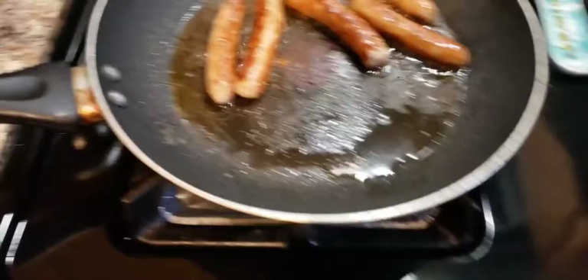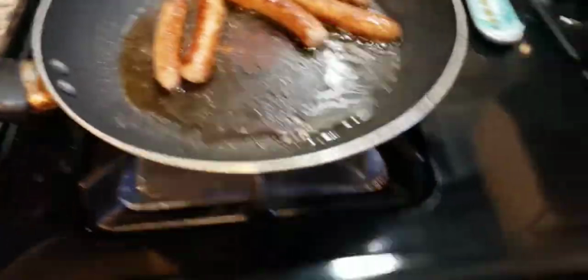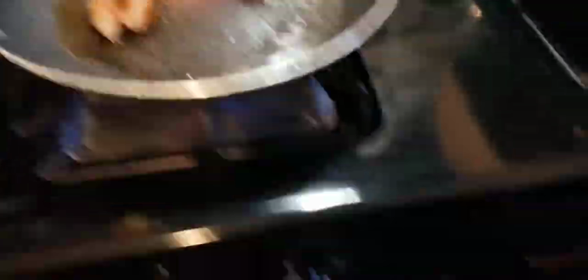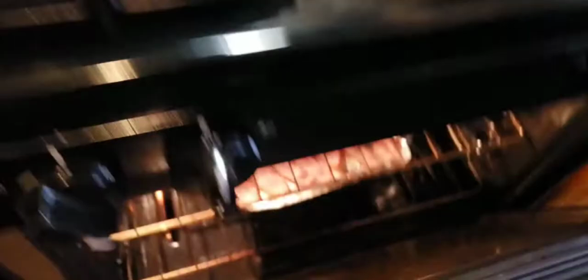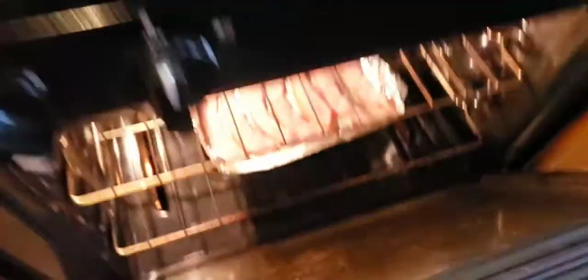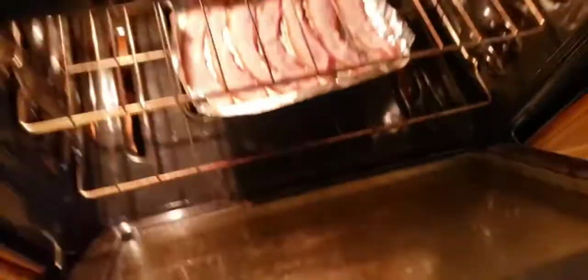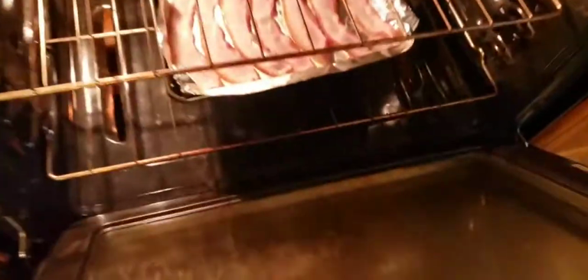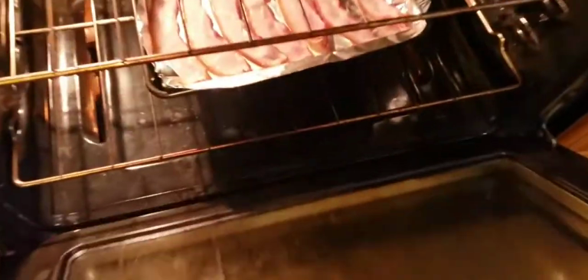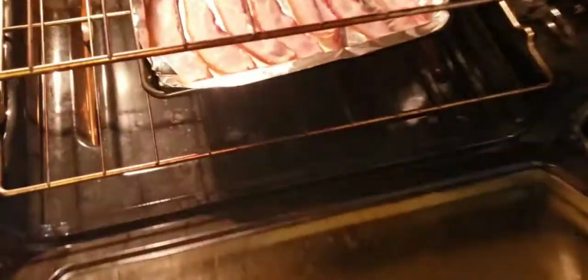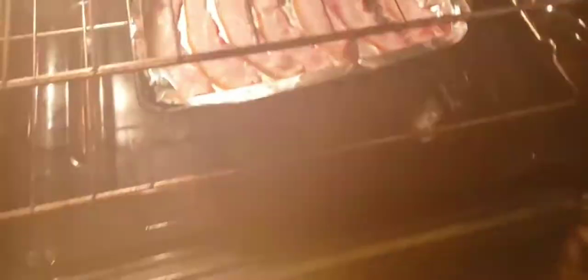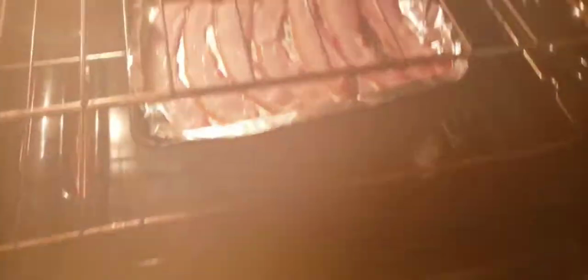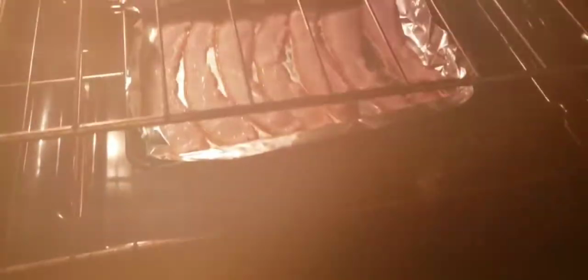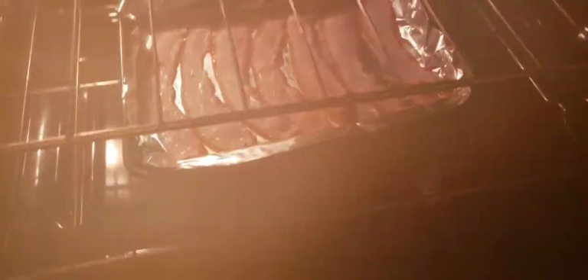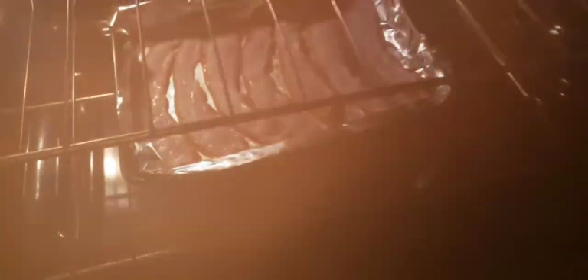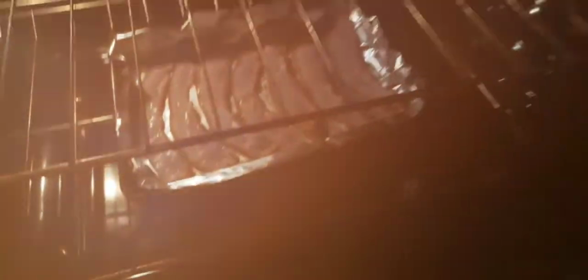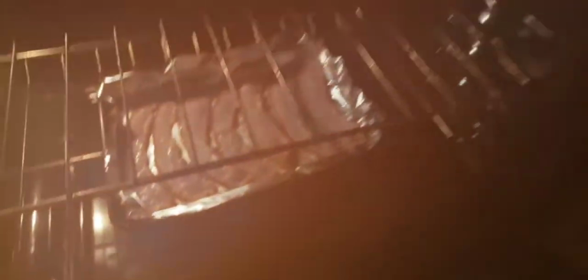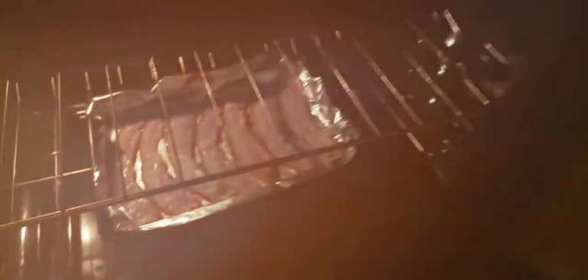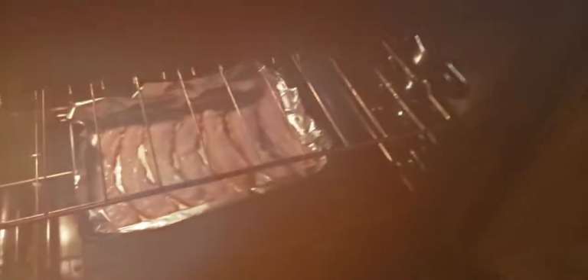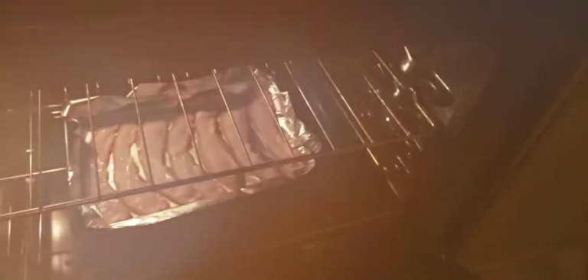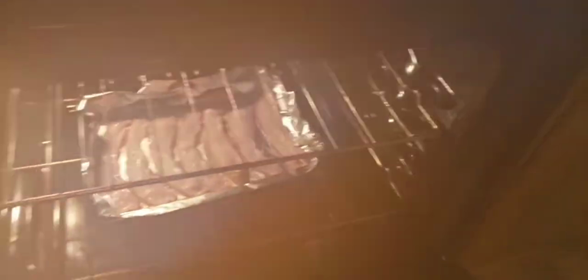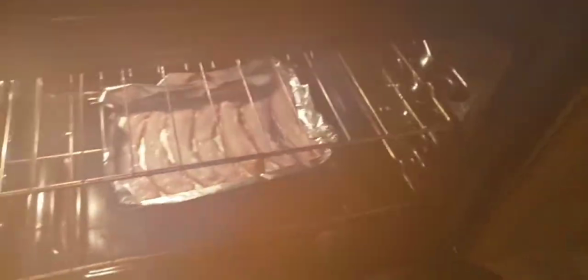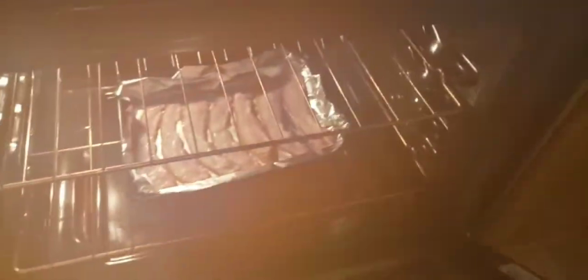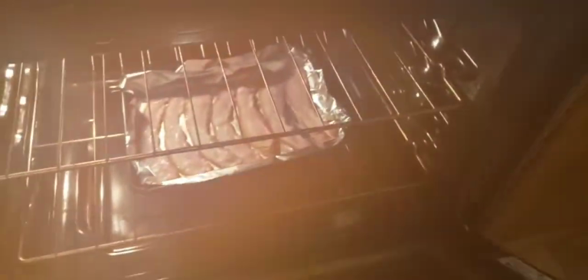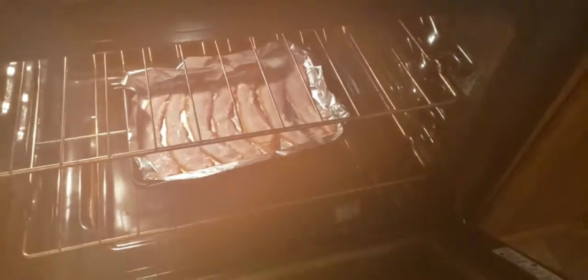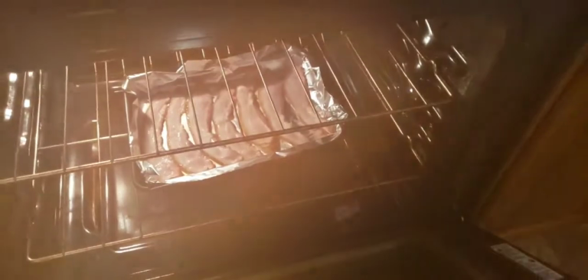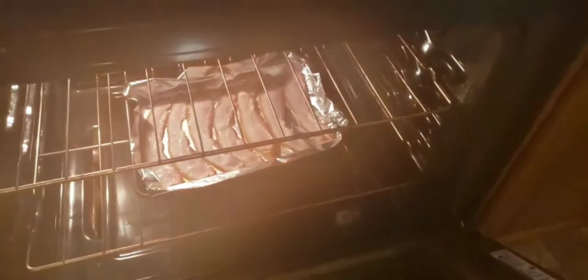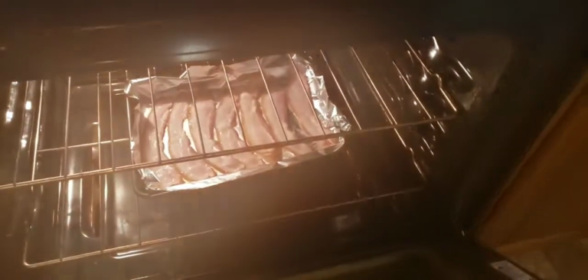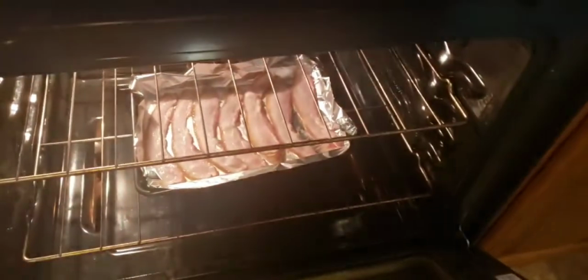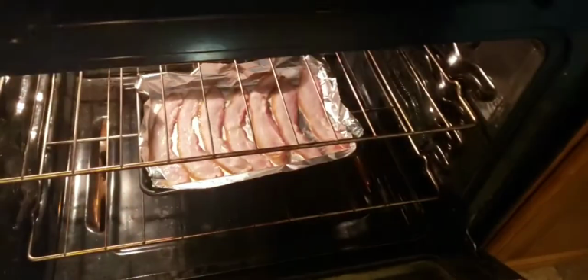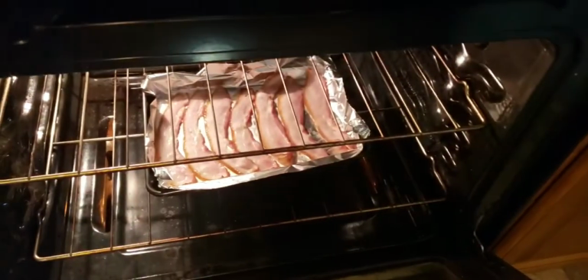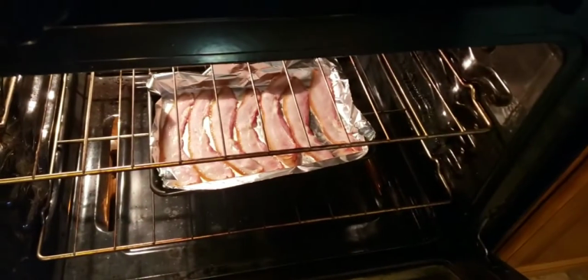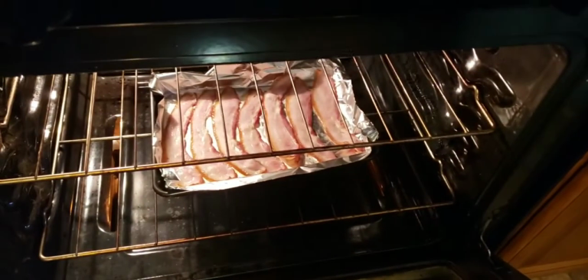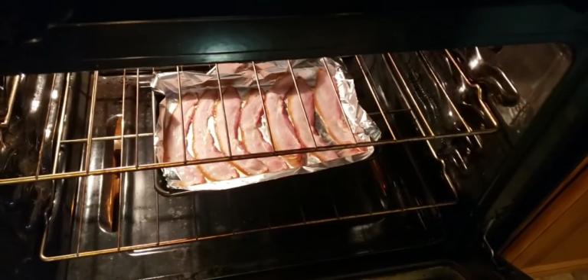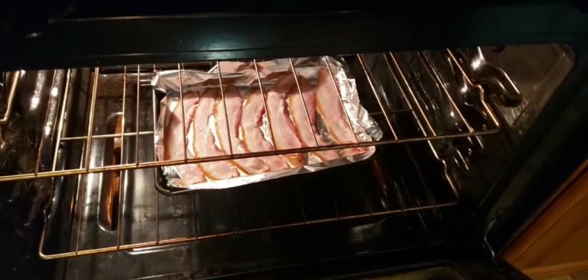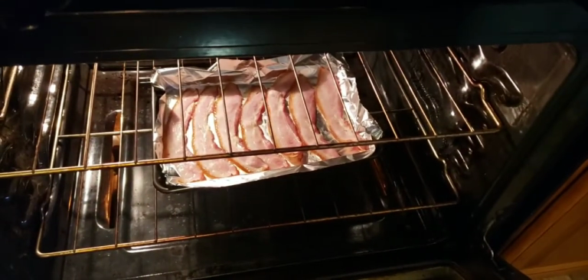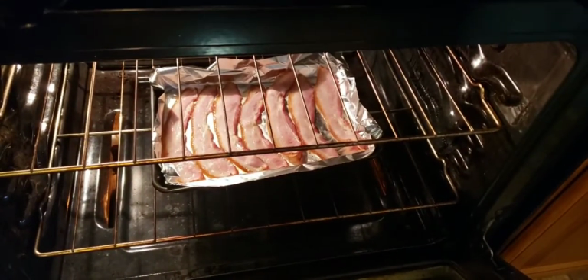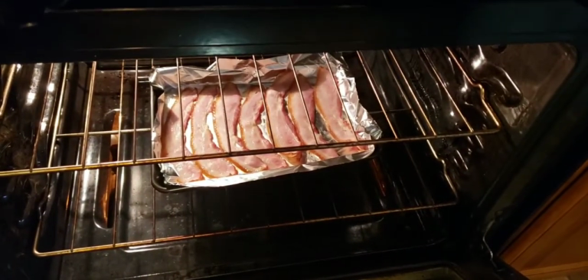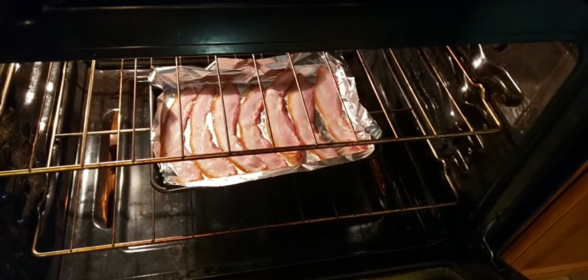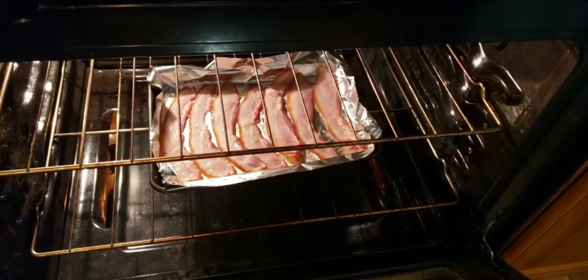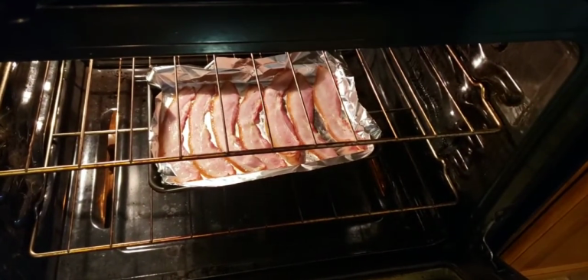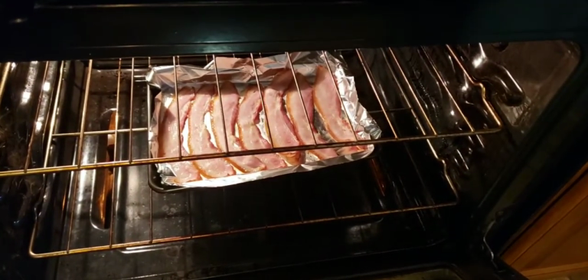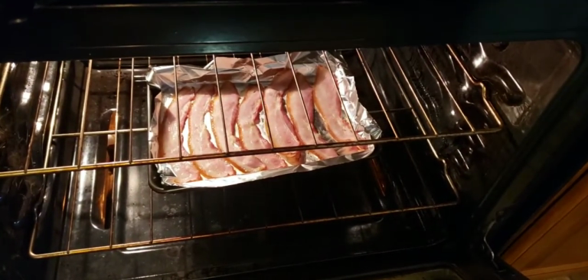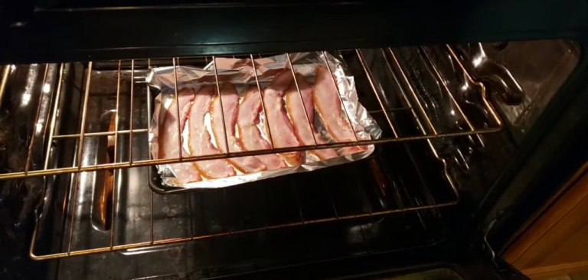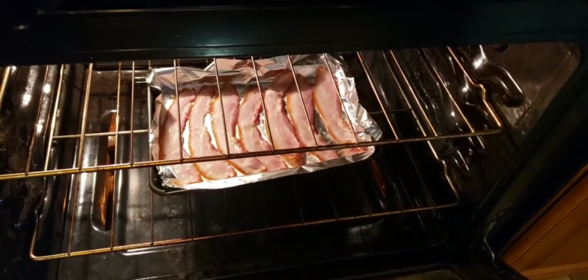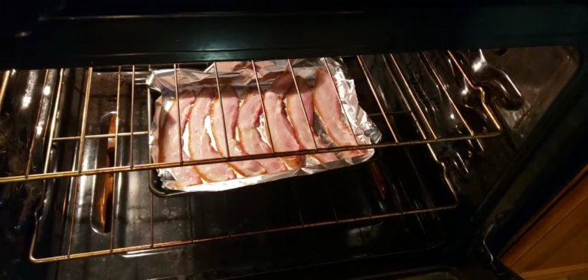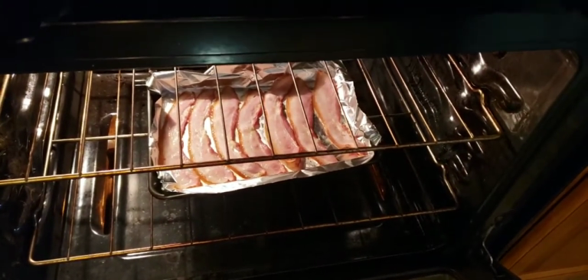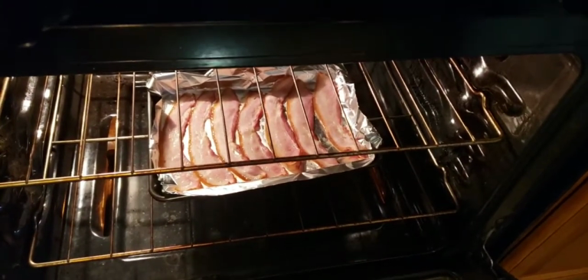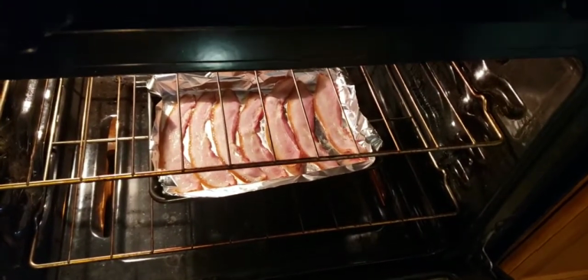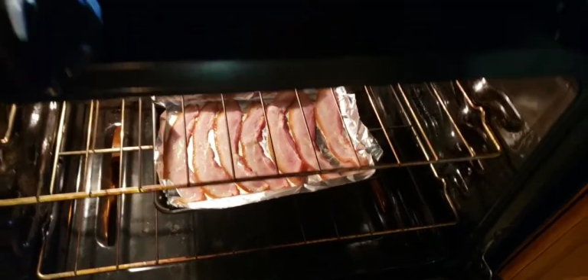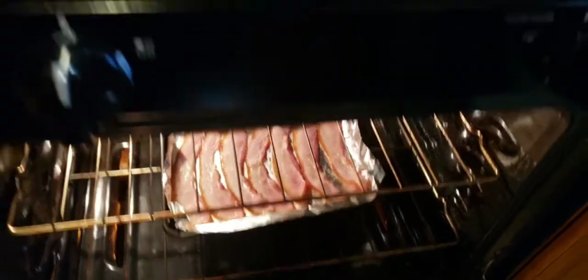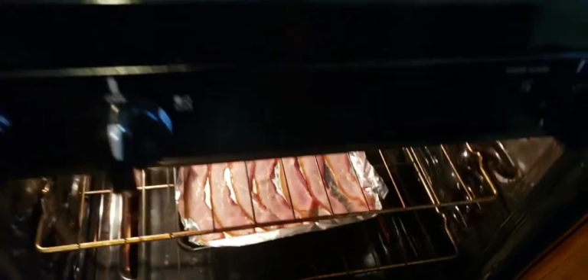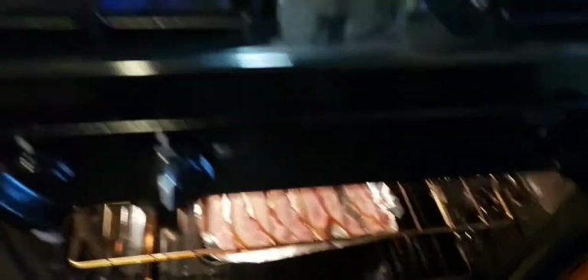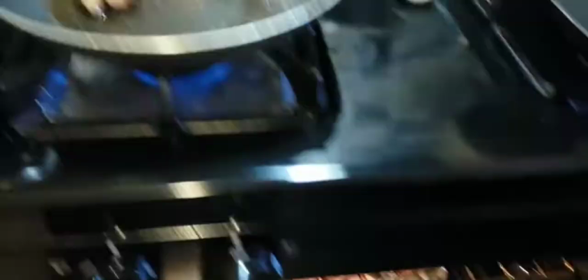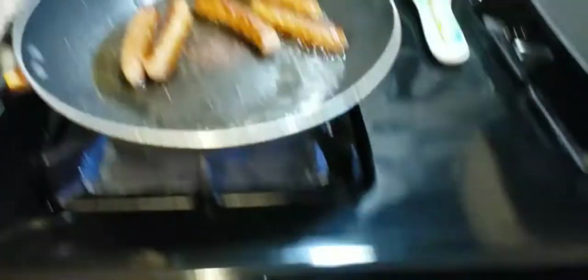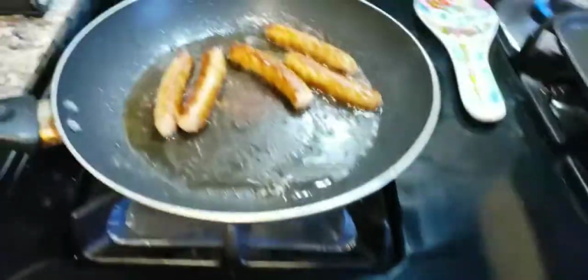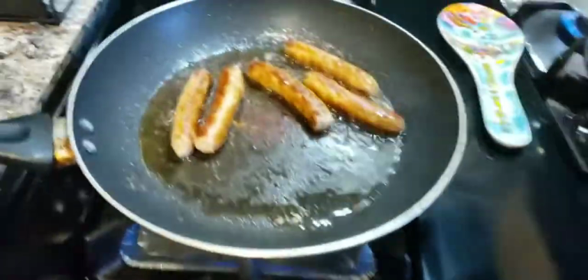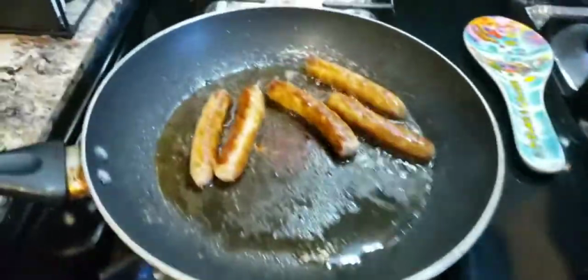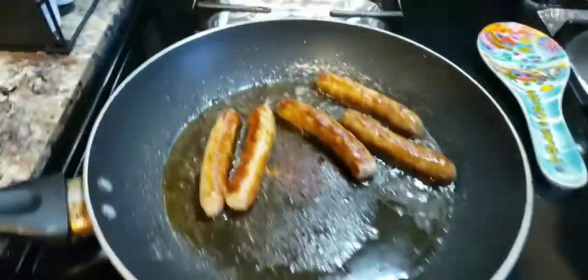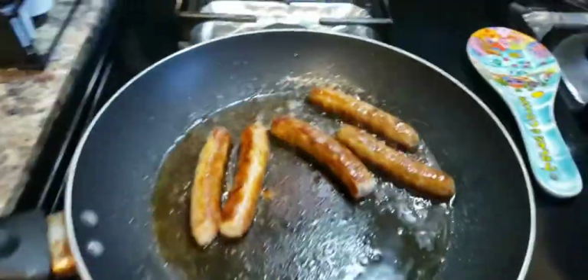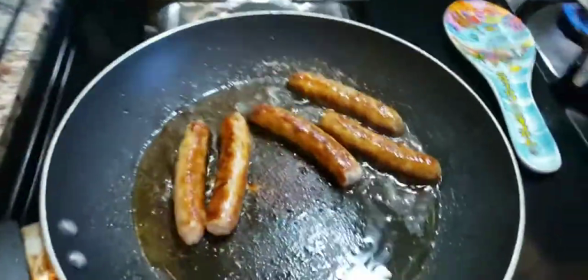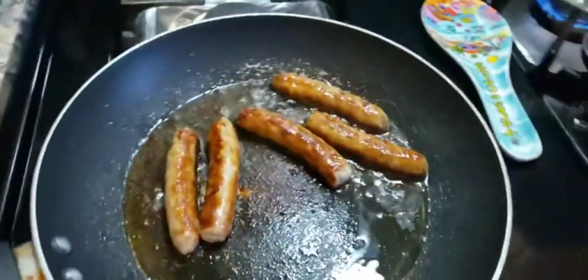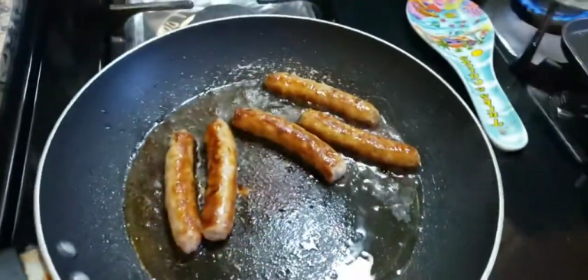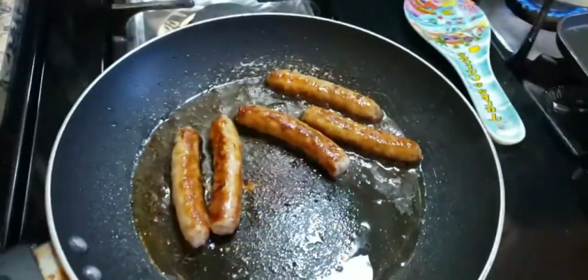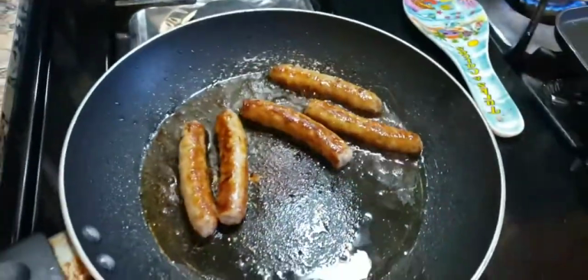So we got the bacon going. Sorry about that, y'all — I fogged up. But that's the bacon. This is the sausages.